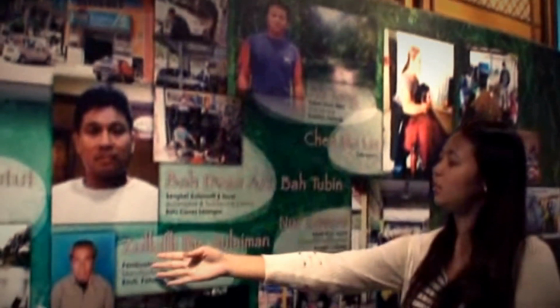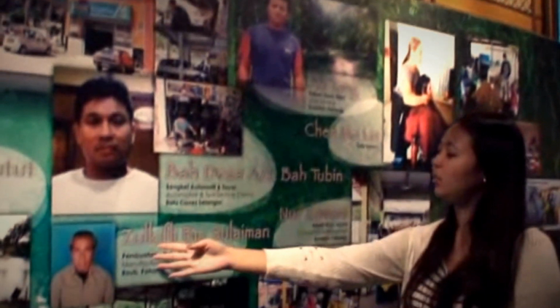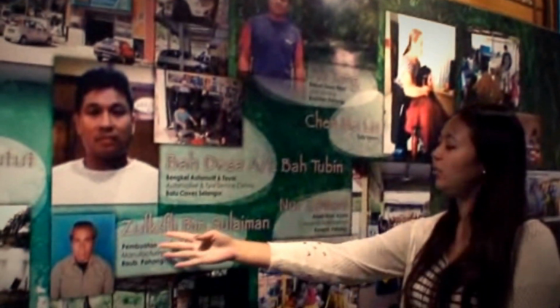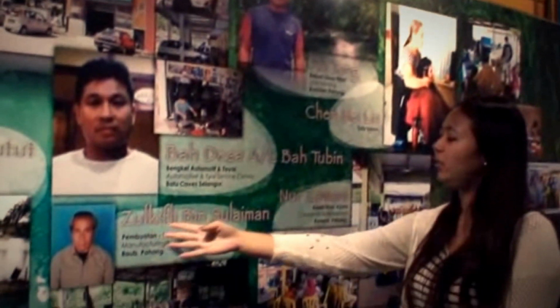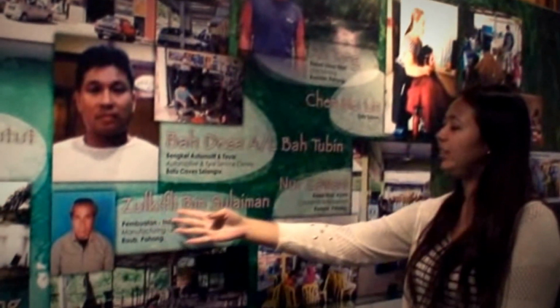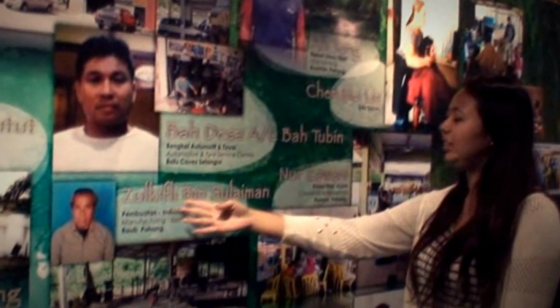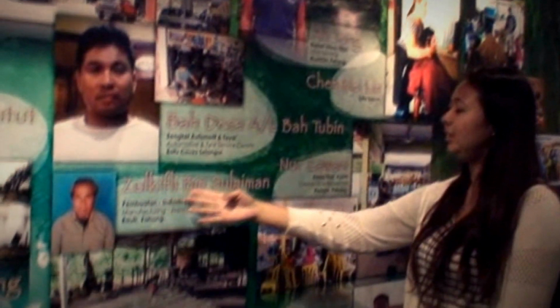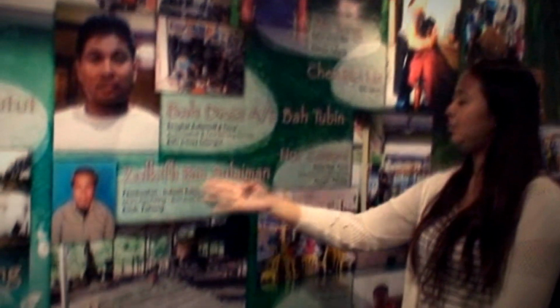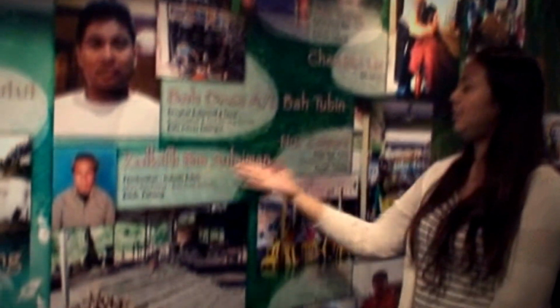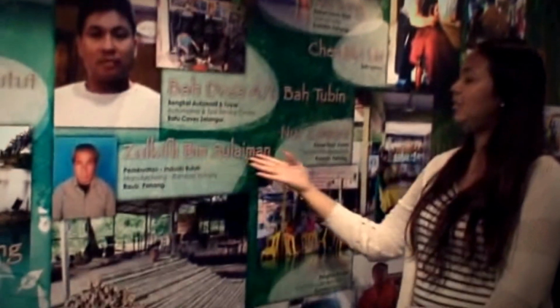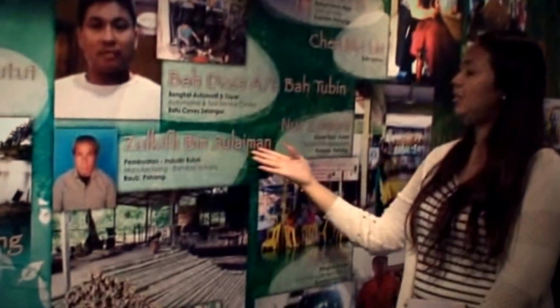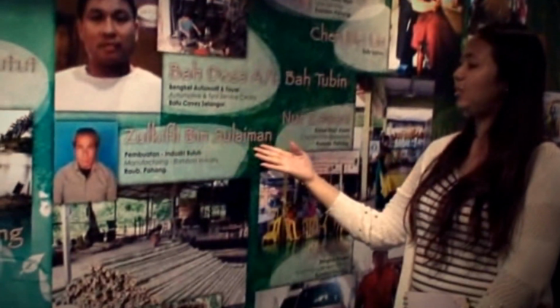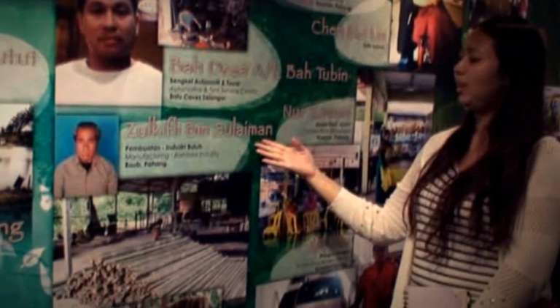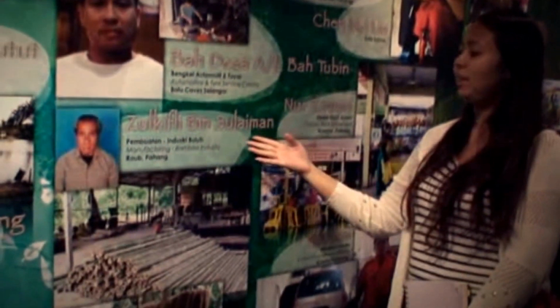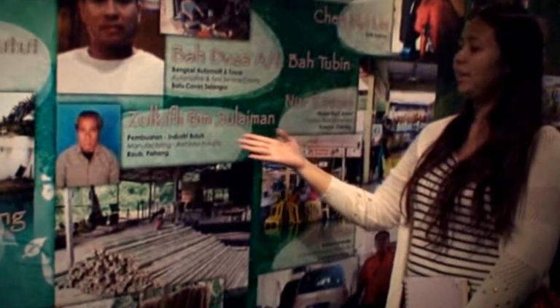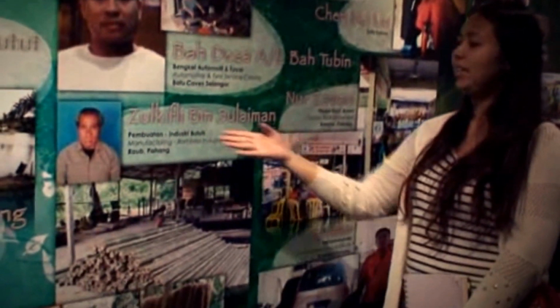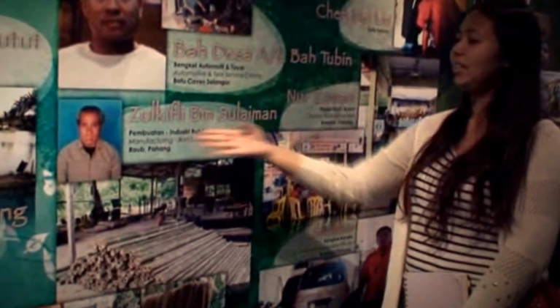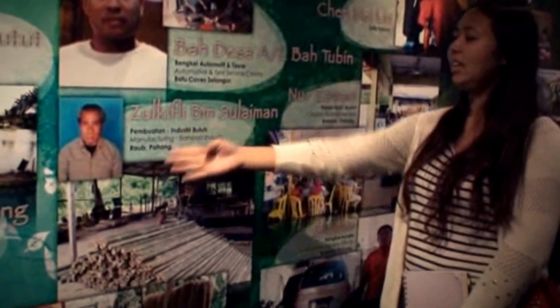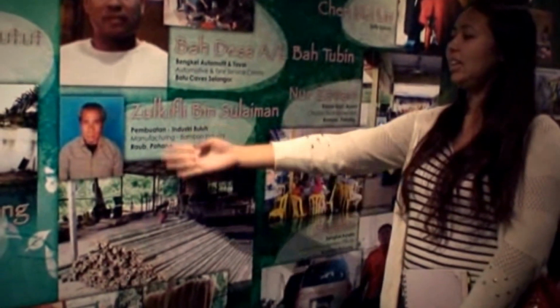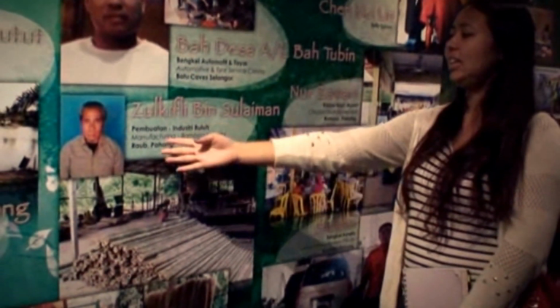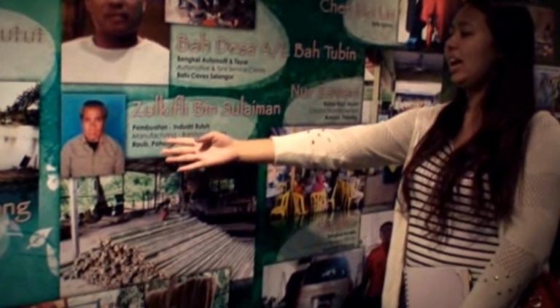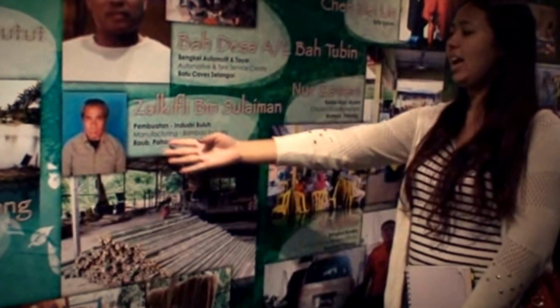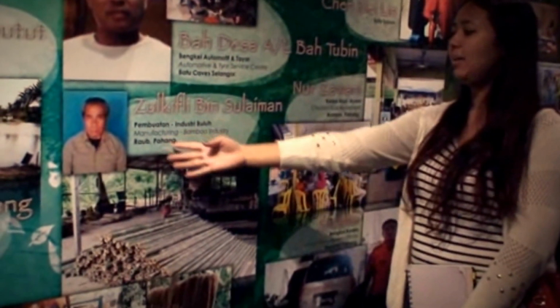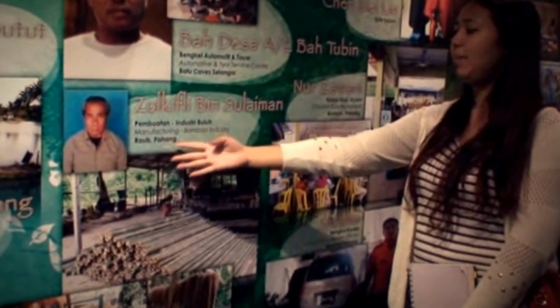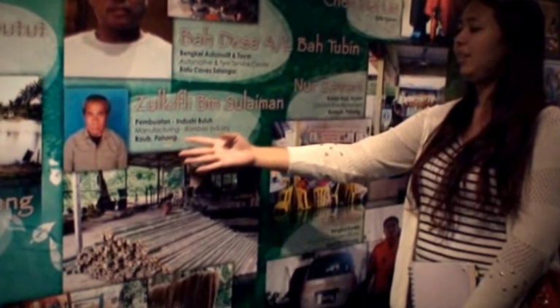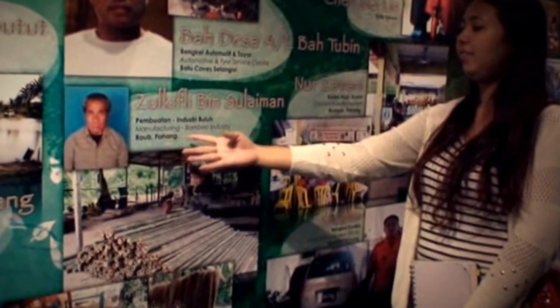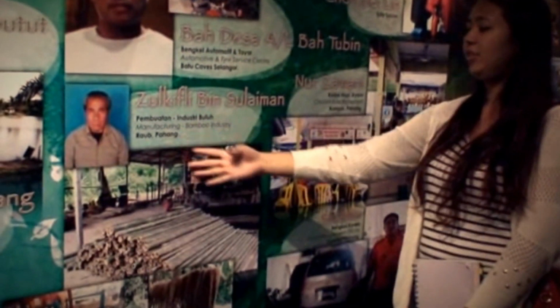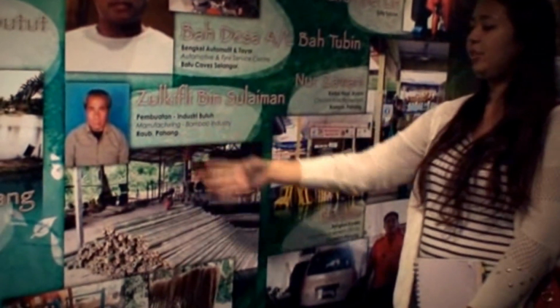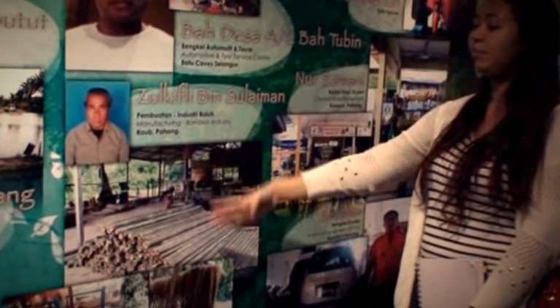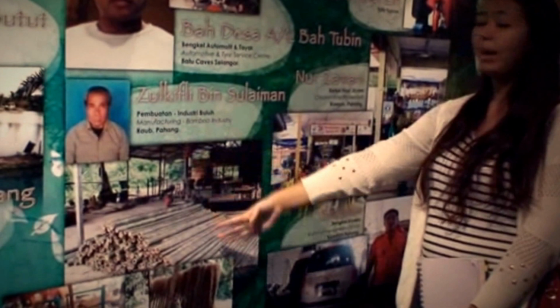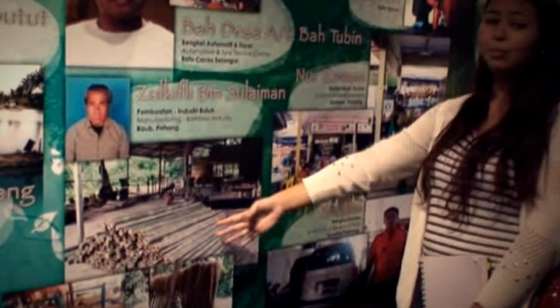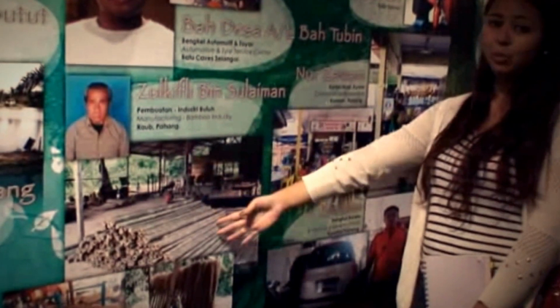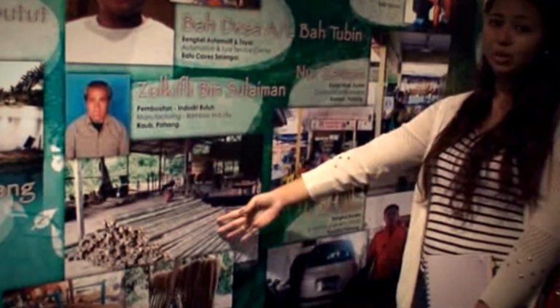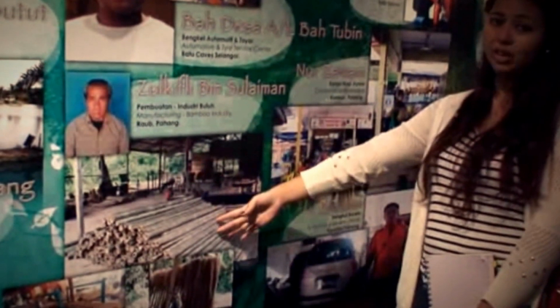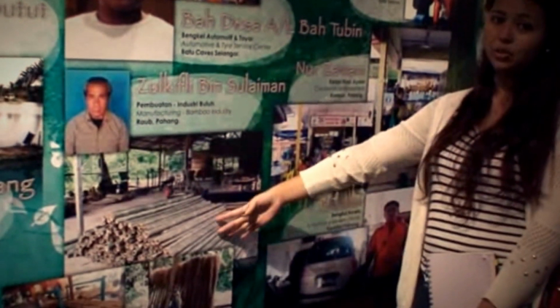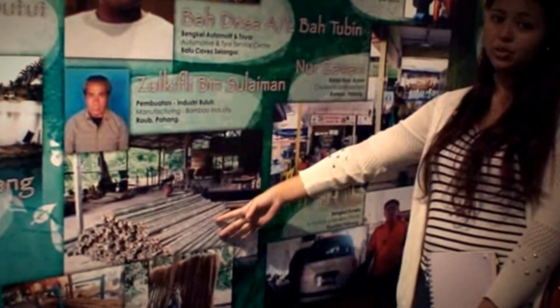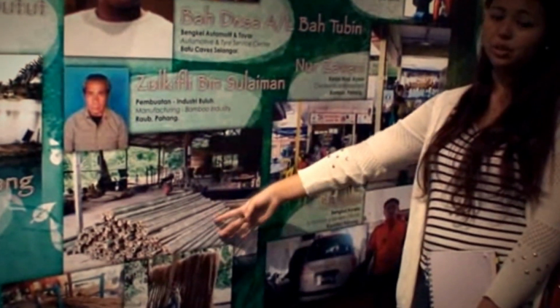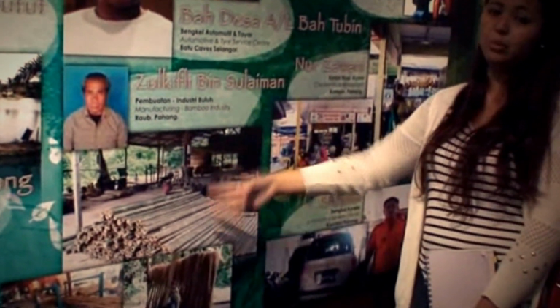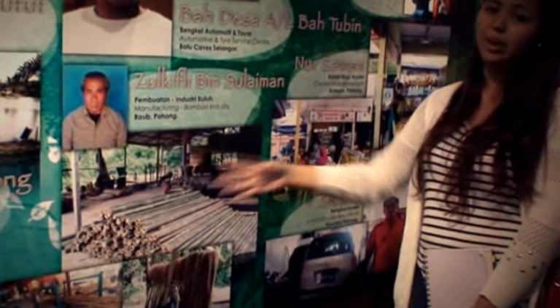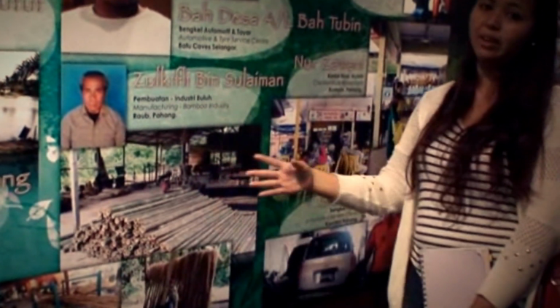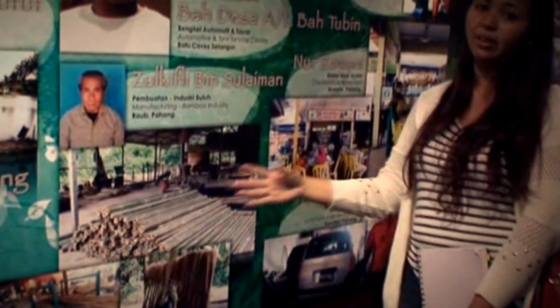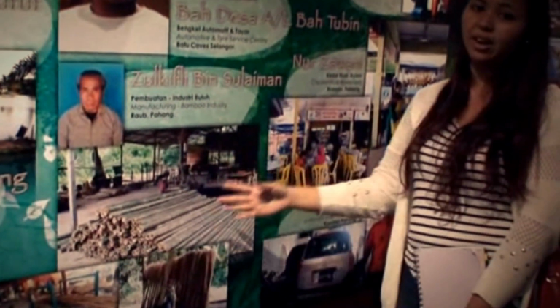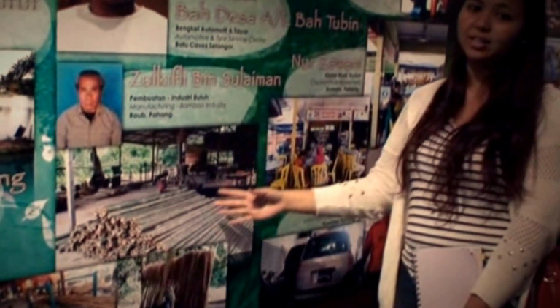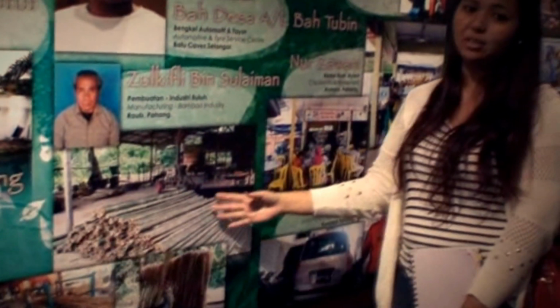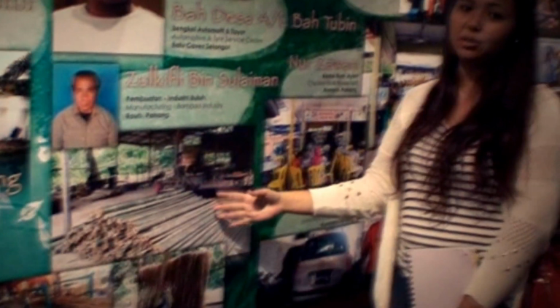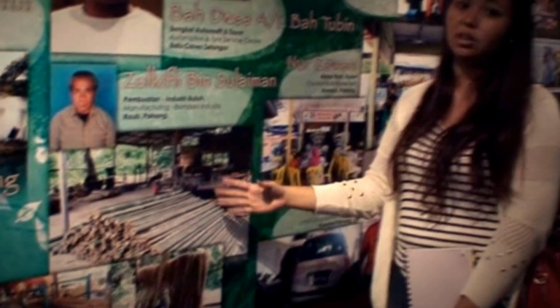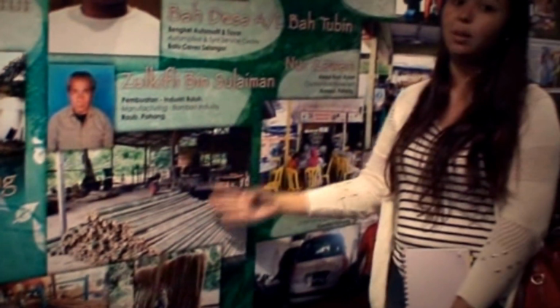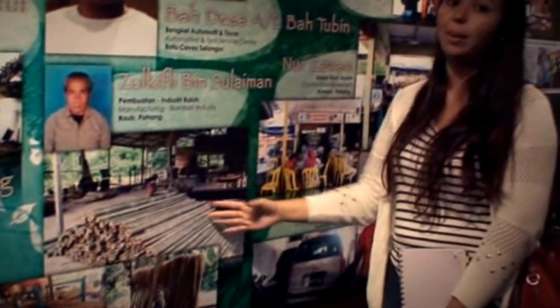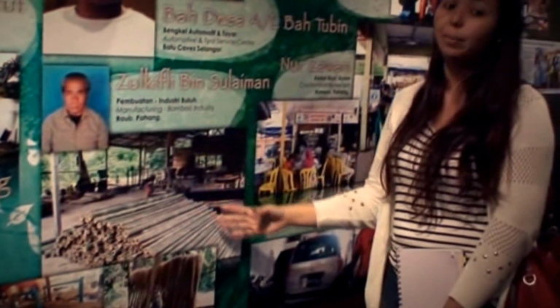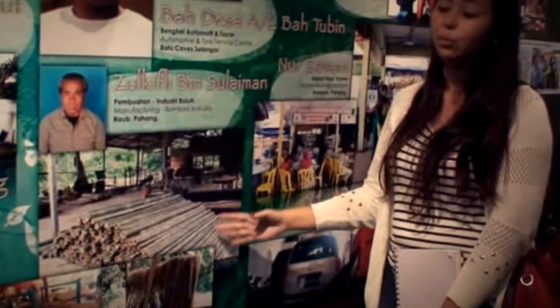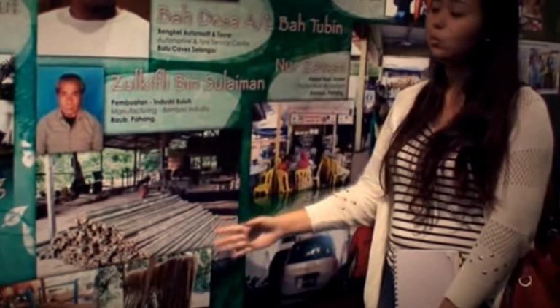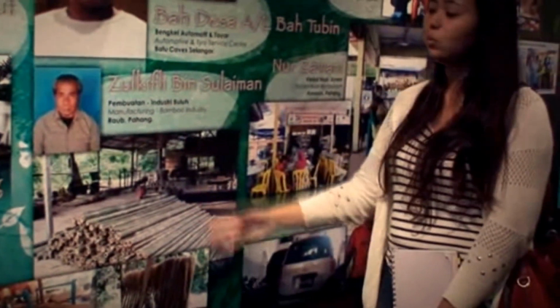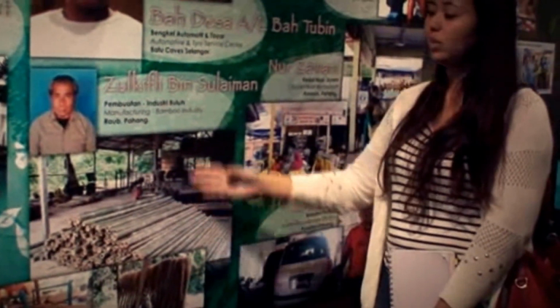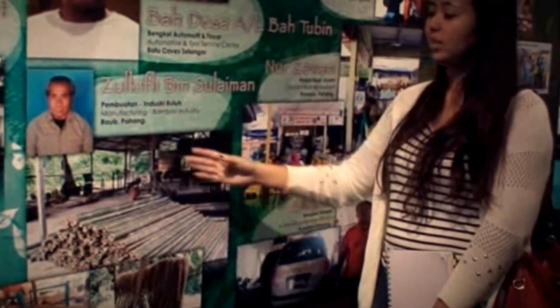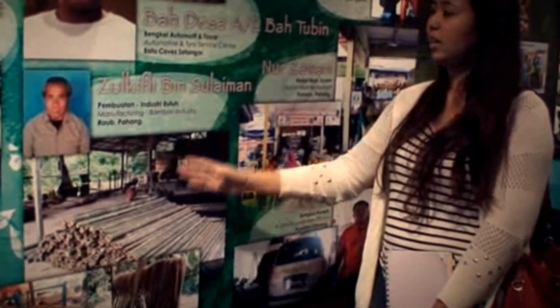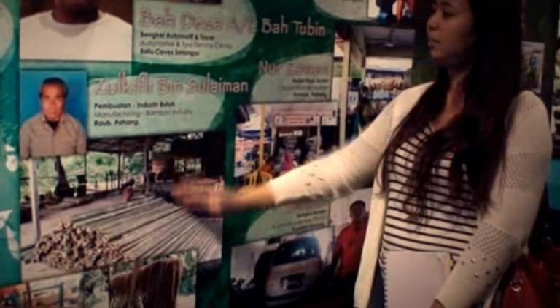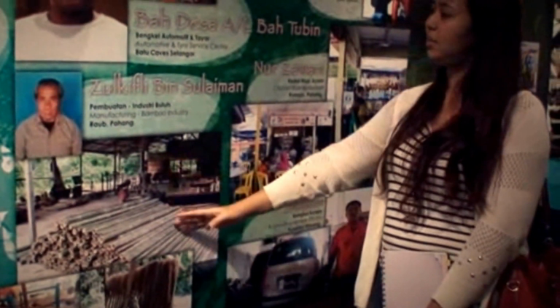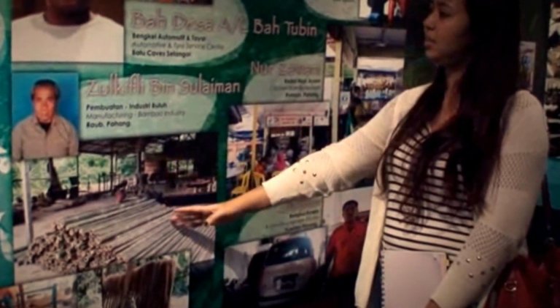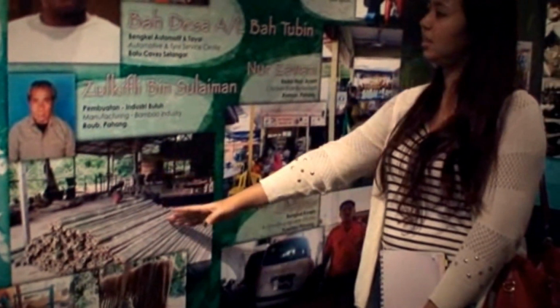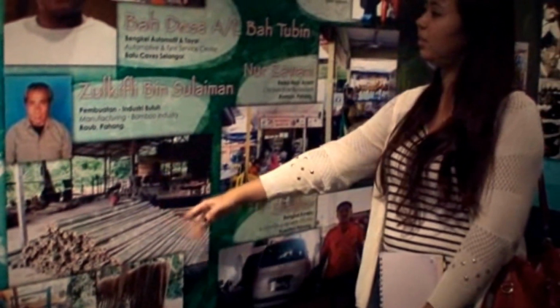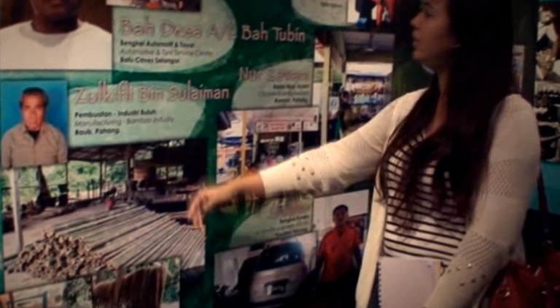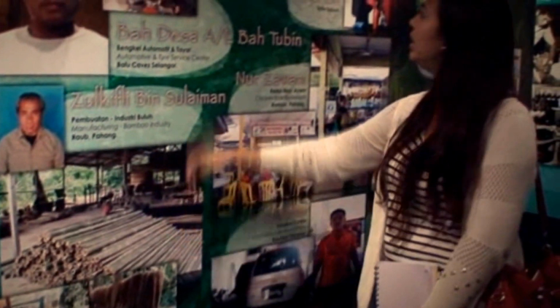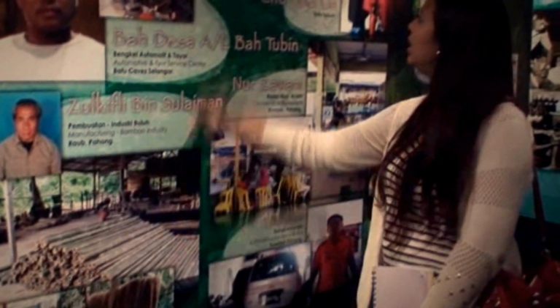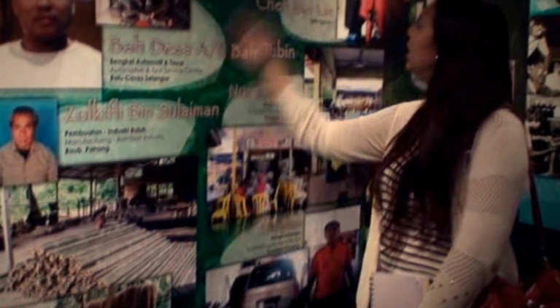This is Zulf Fikli Bin Suhaiman. He had a manufacturing bamboo industry, where Orang Asli used a lot of bamboo, so he started a business out of it.